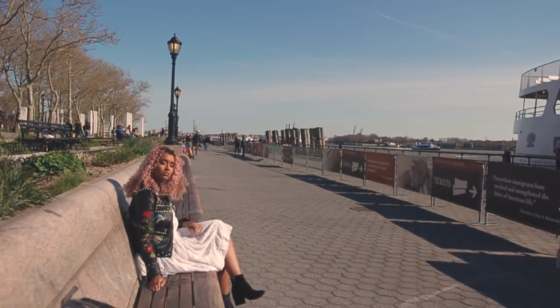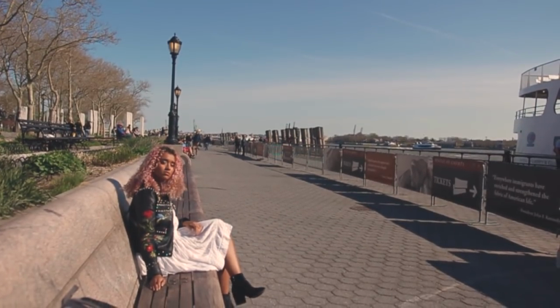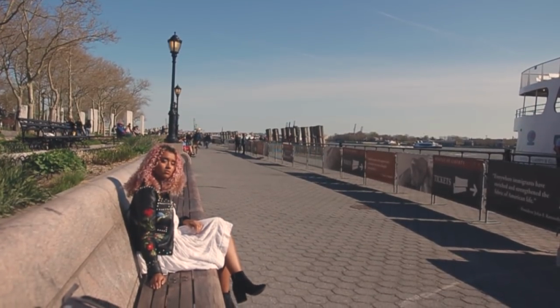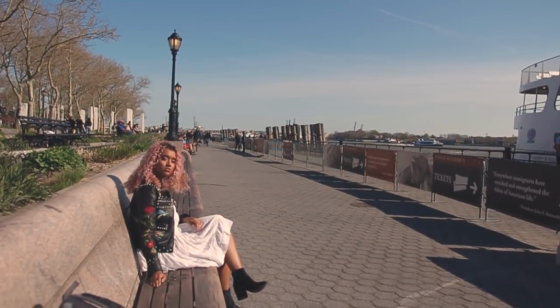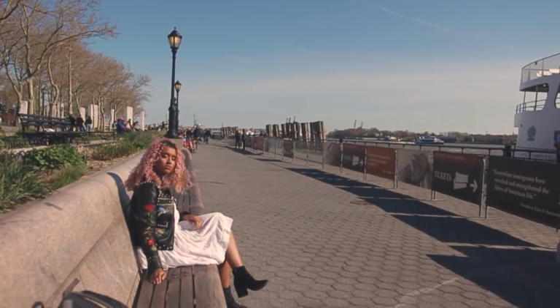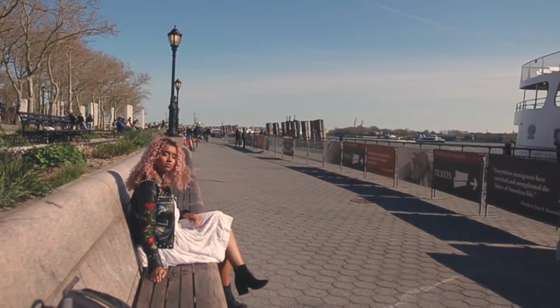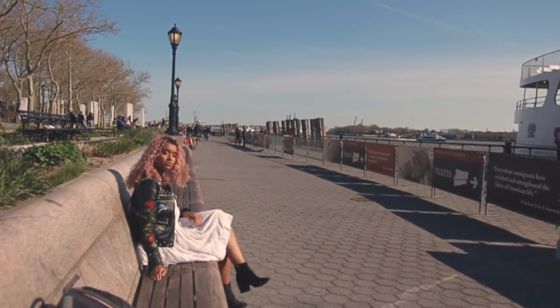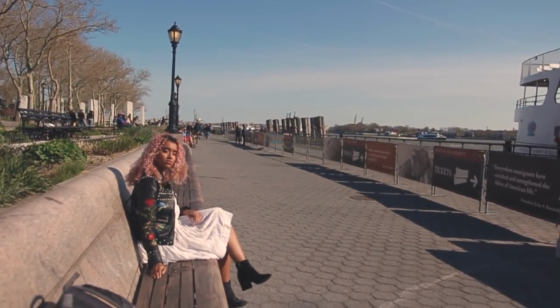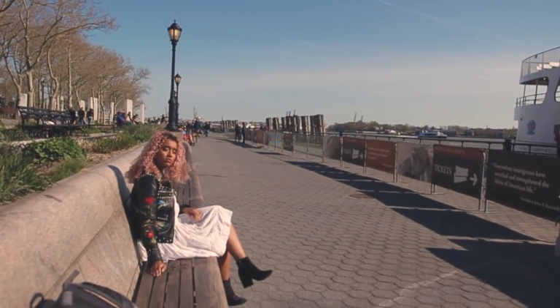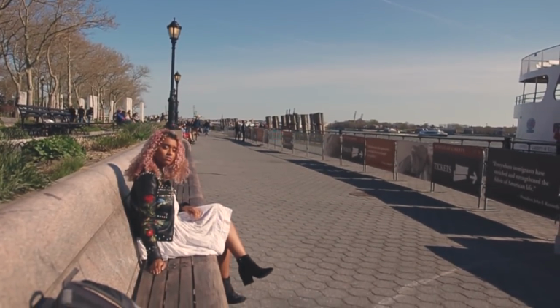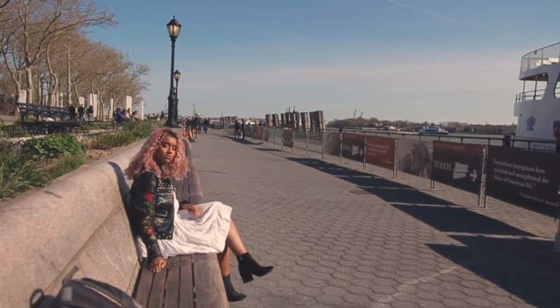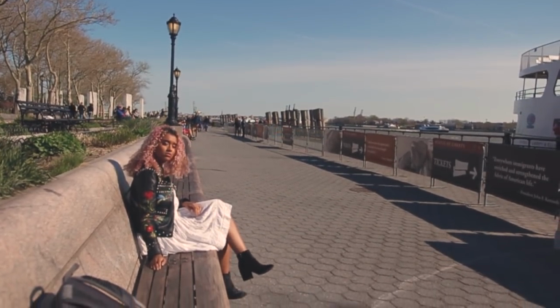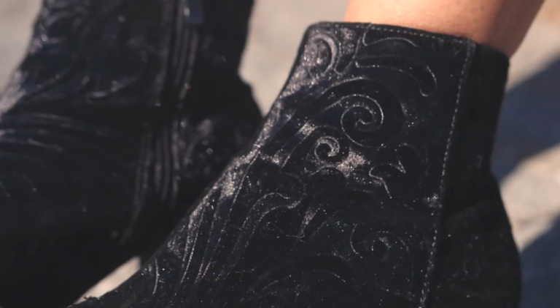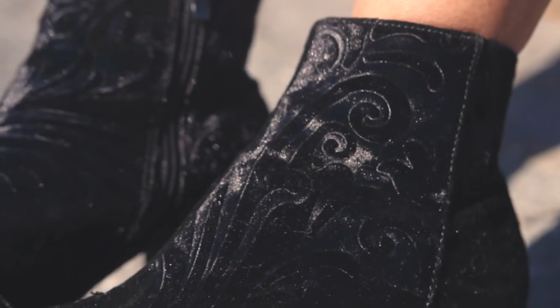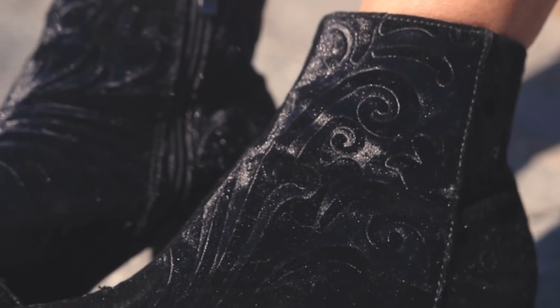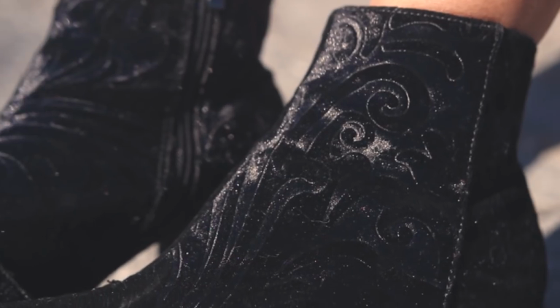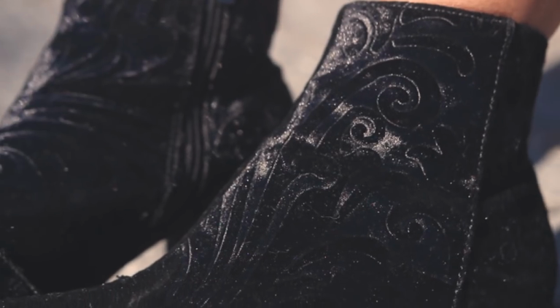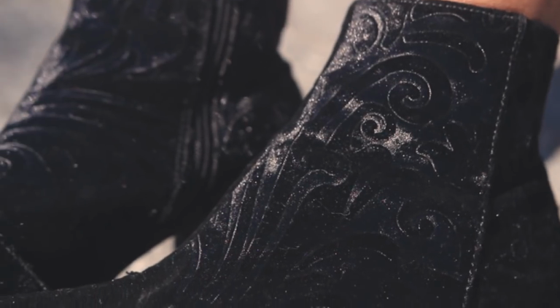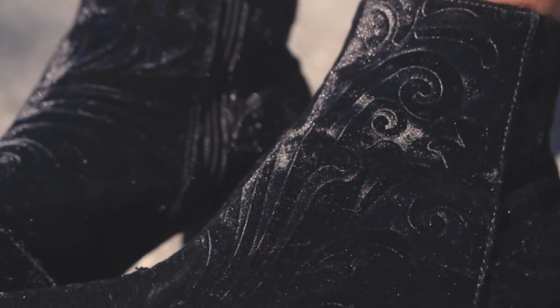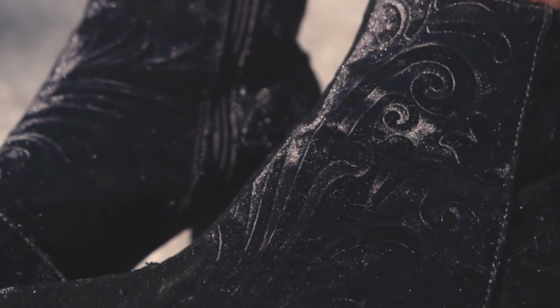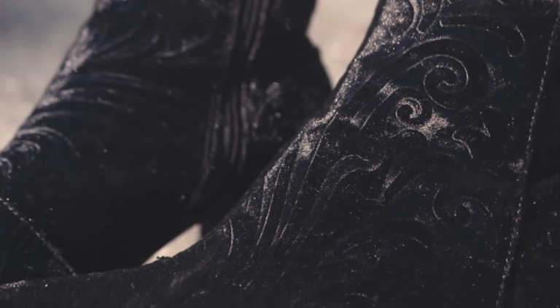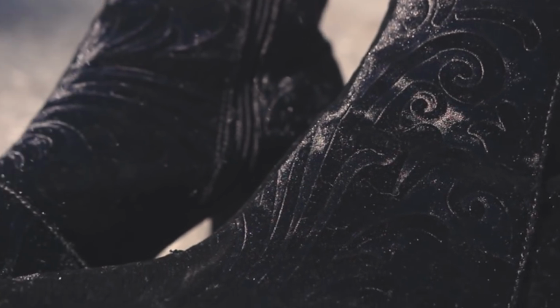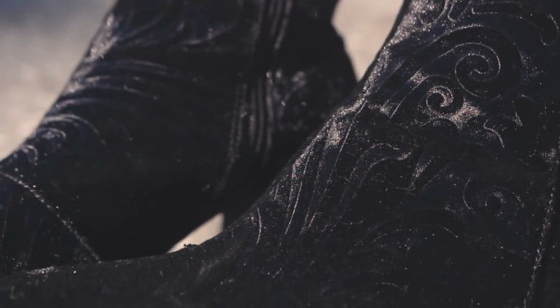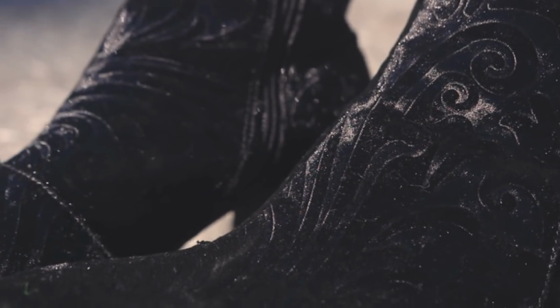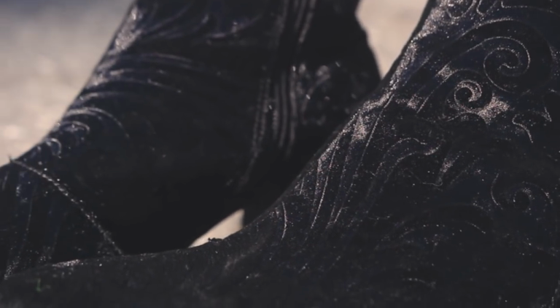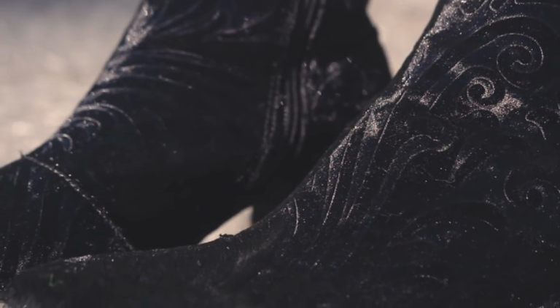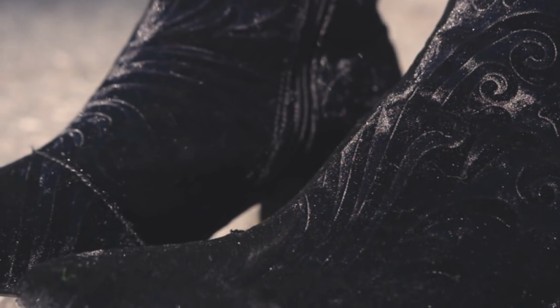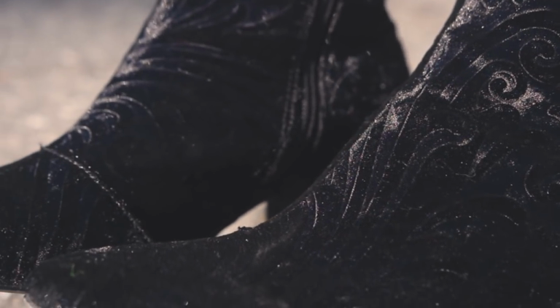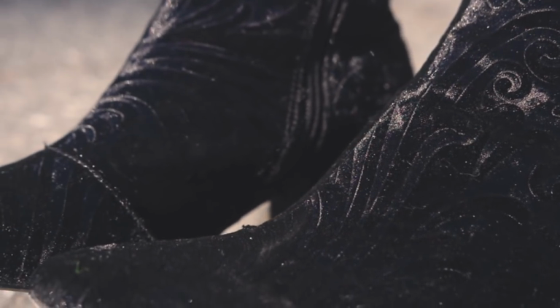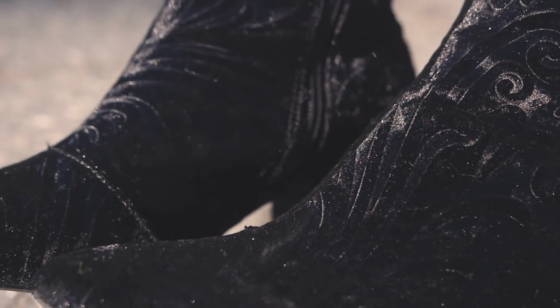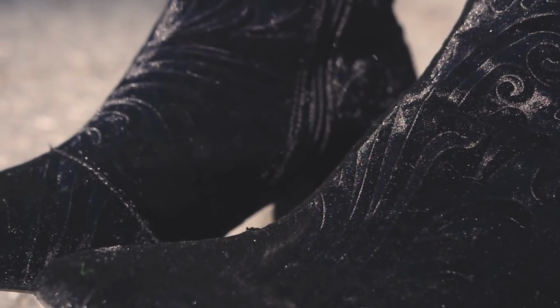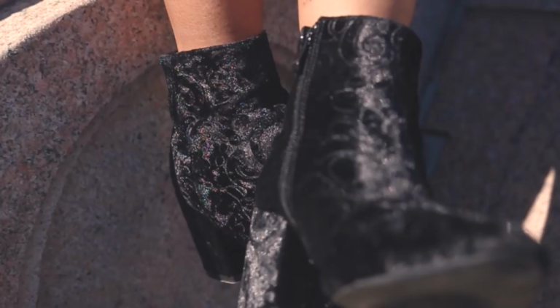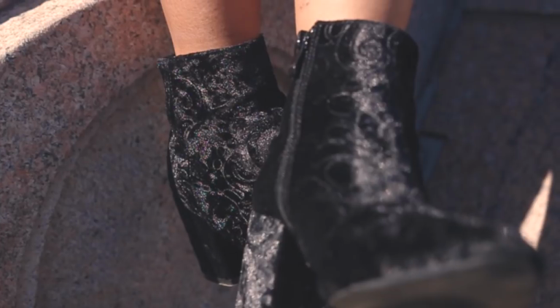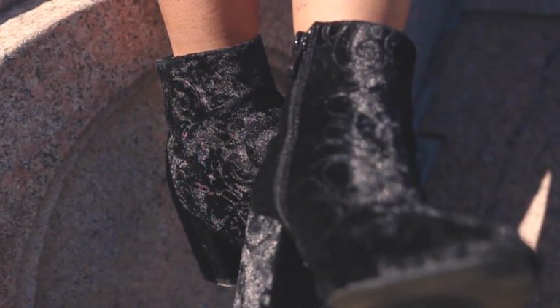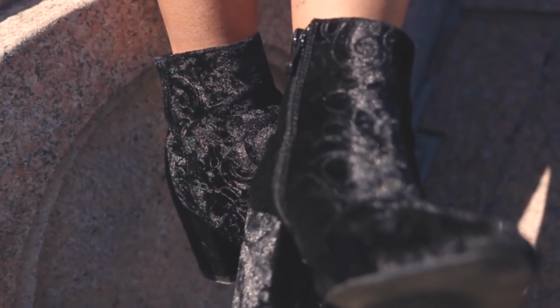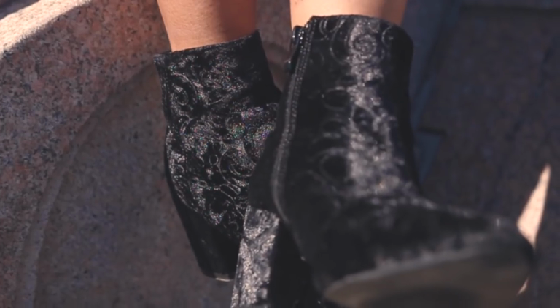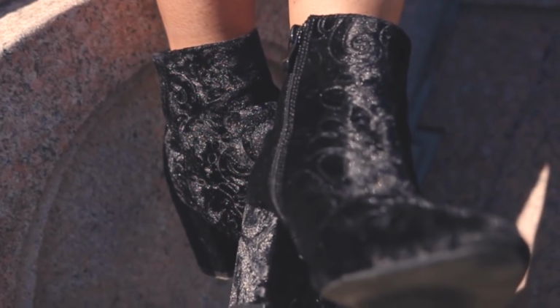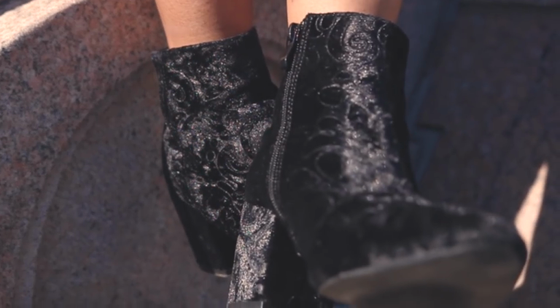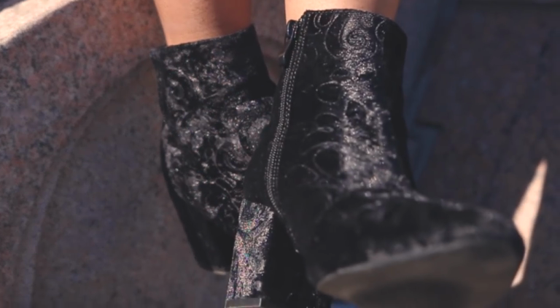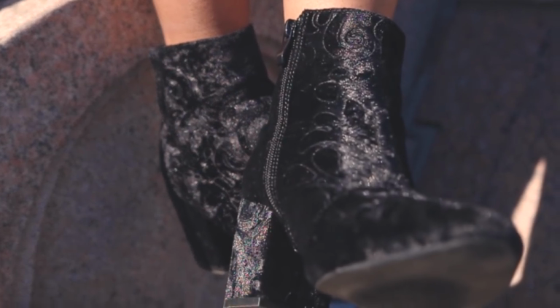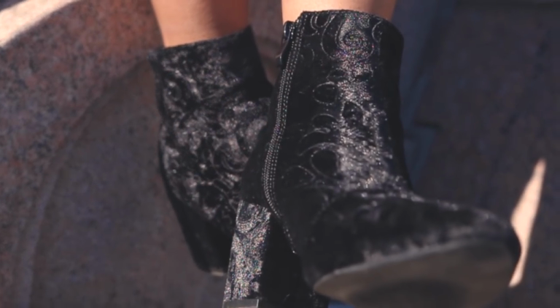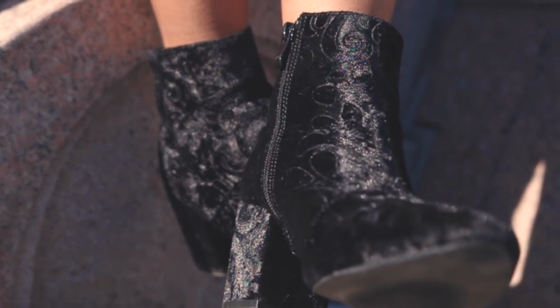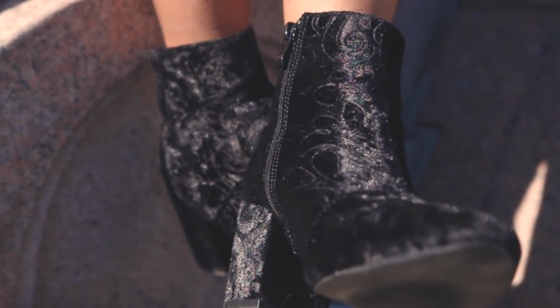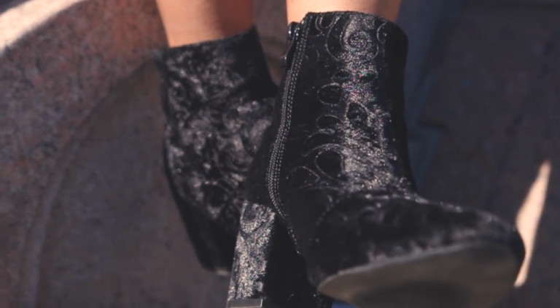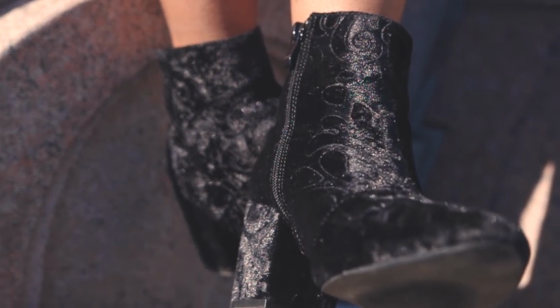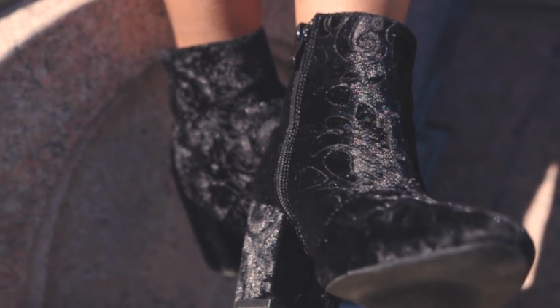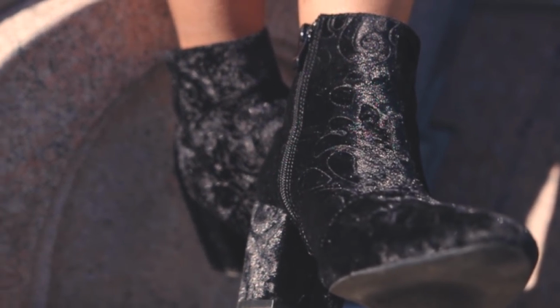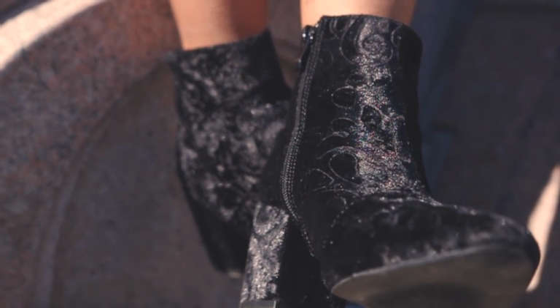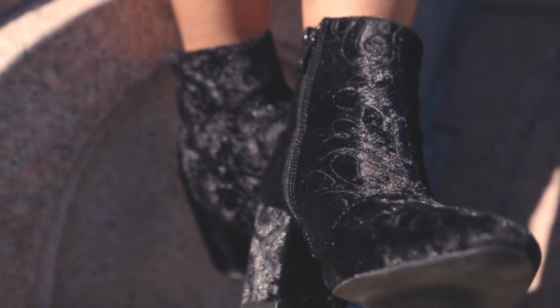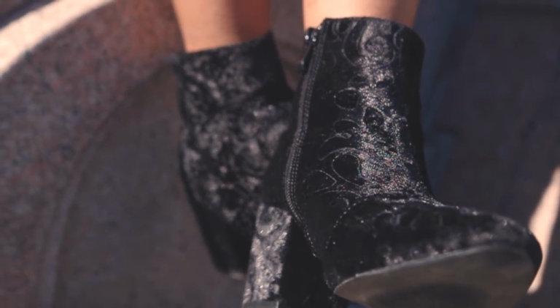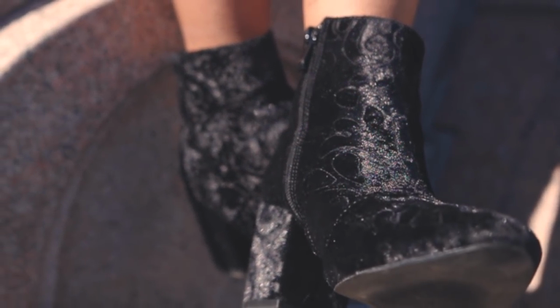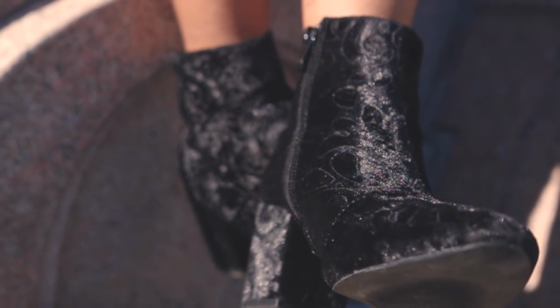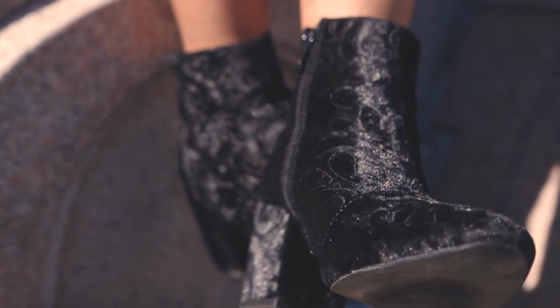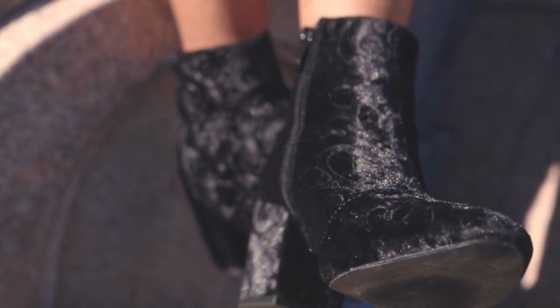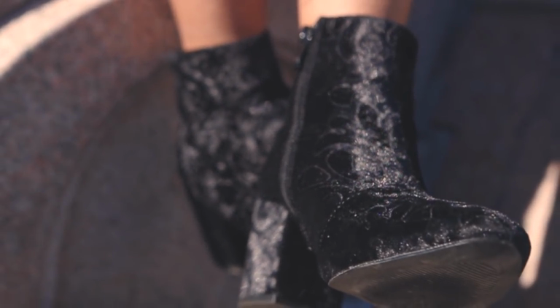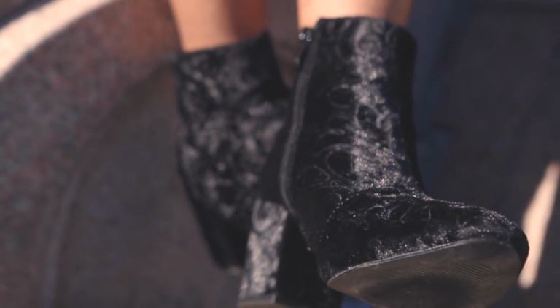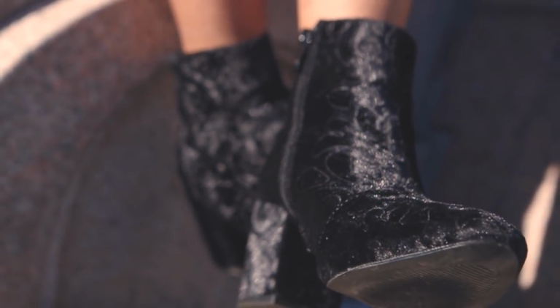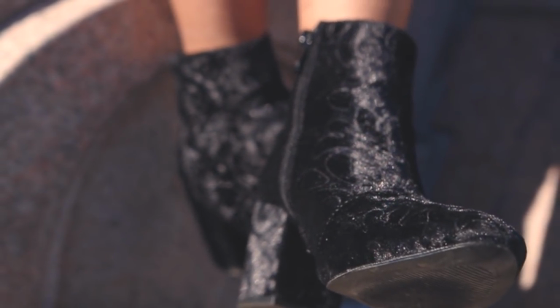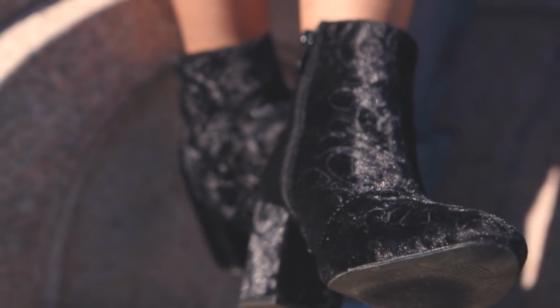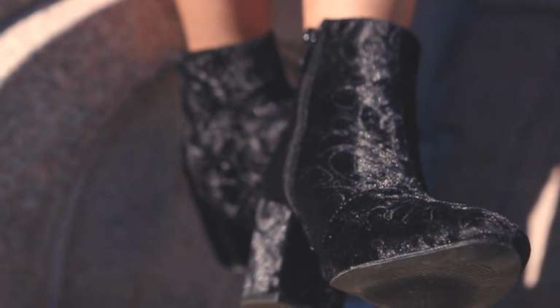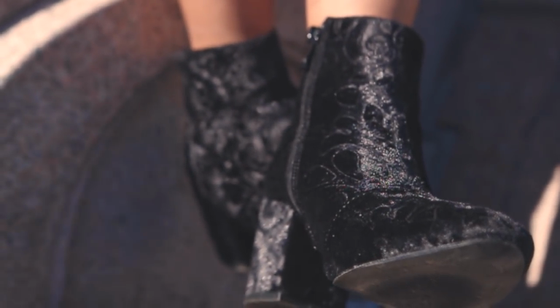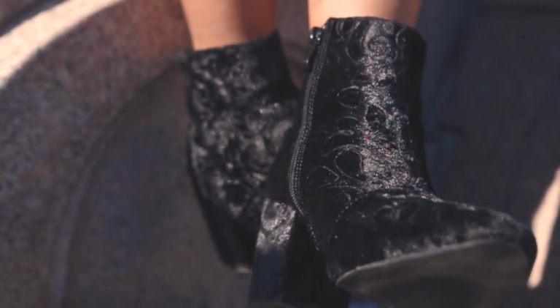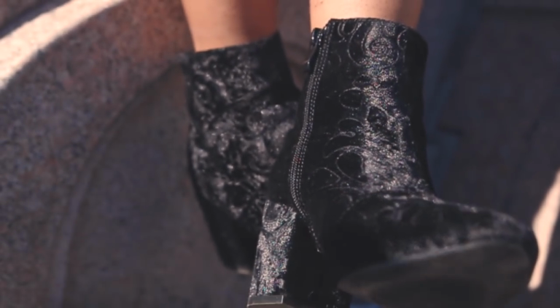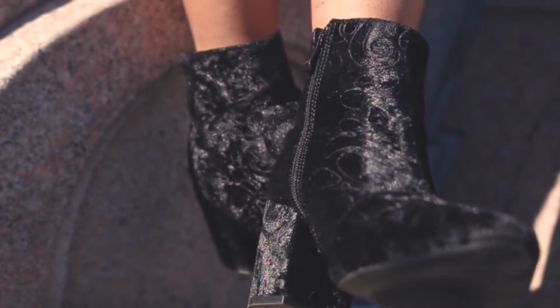The booties add some texture and keep me comfortable while I was exploring Battery Park, the park in New York that's across from the Statue of Liberty.